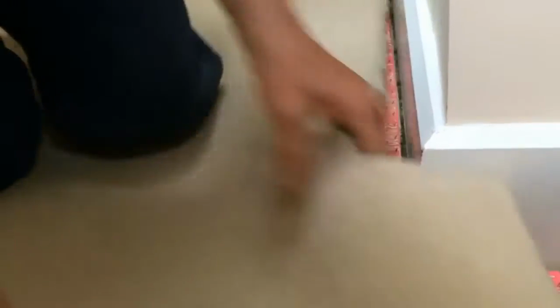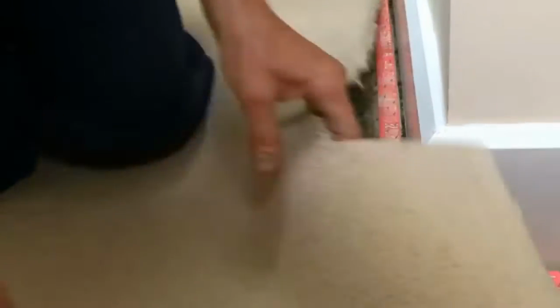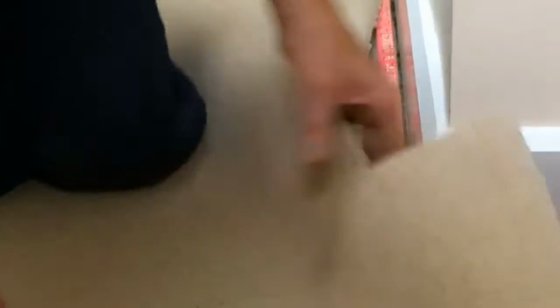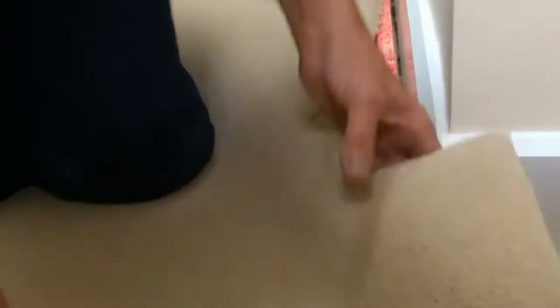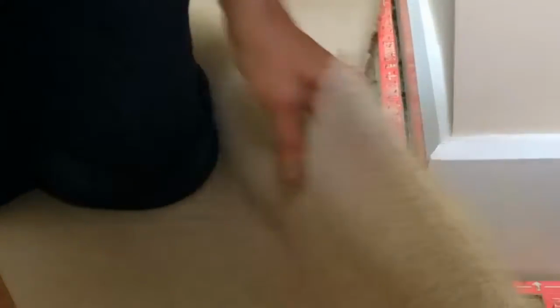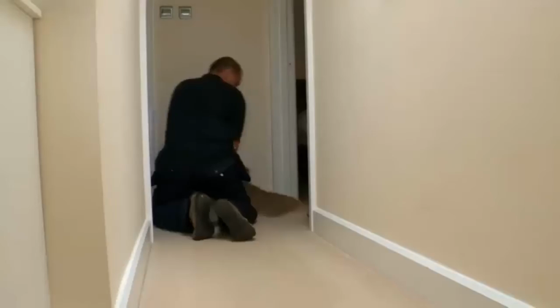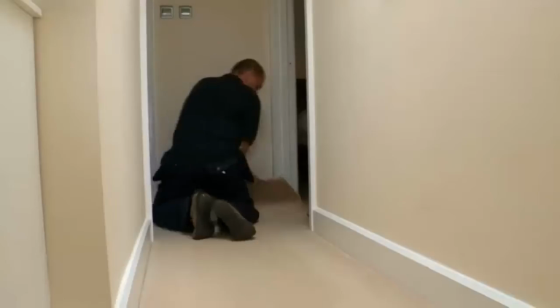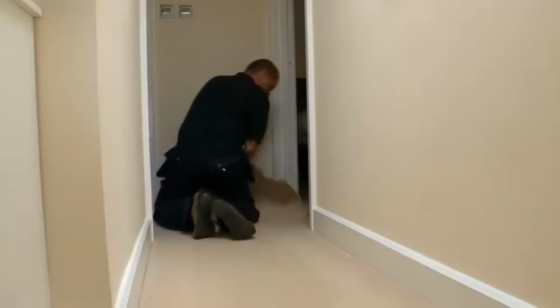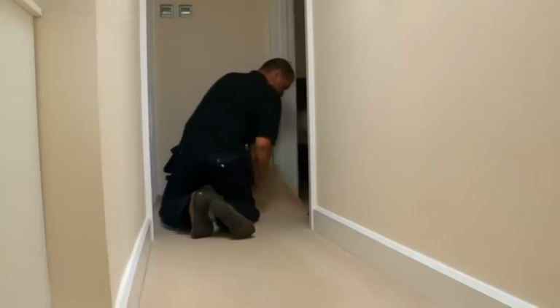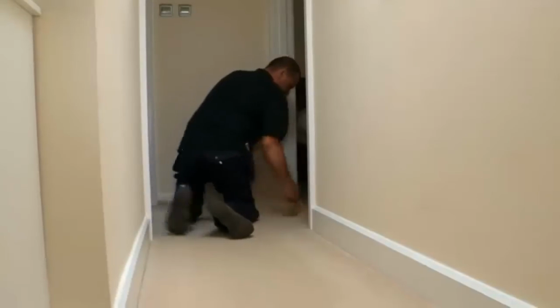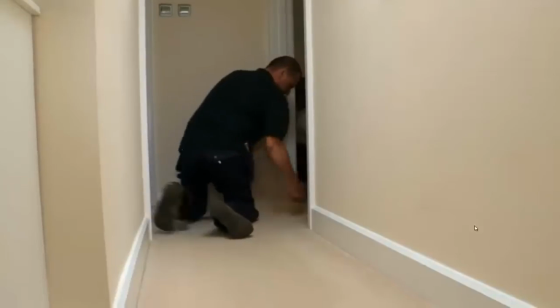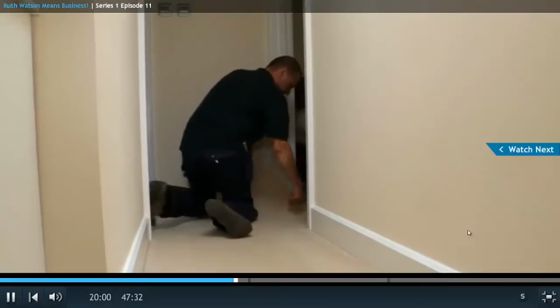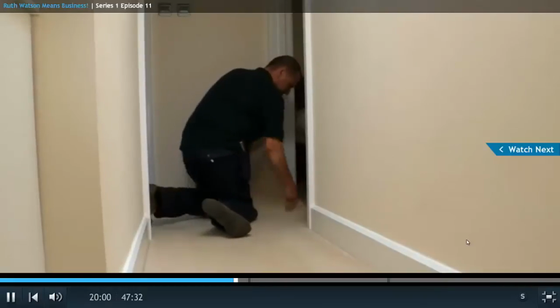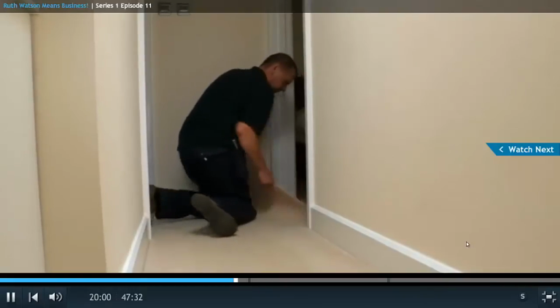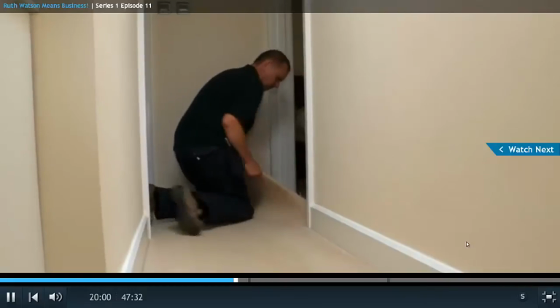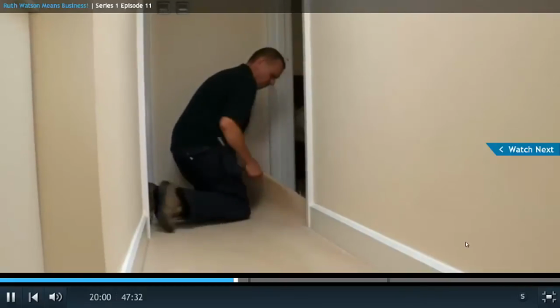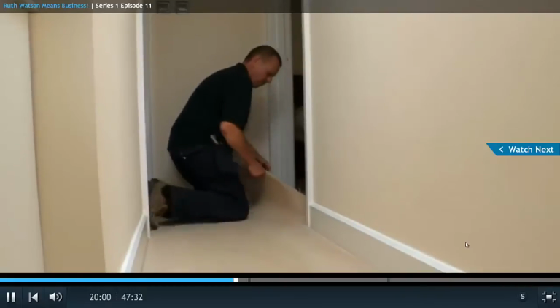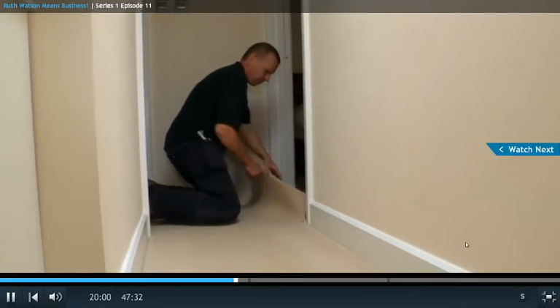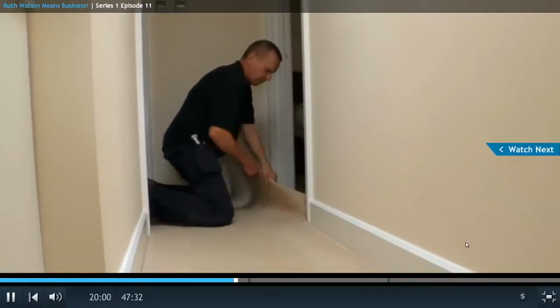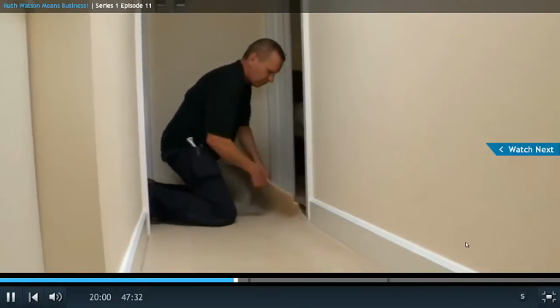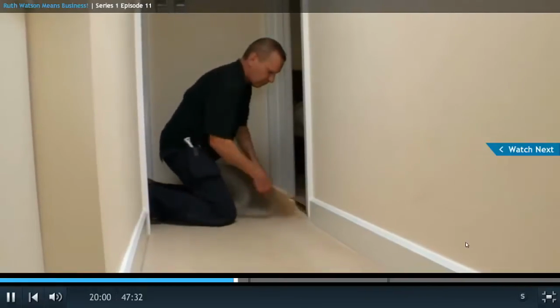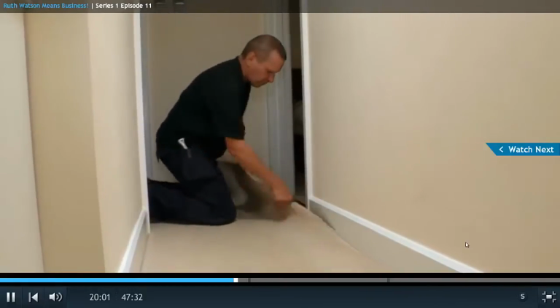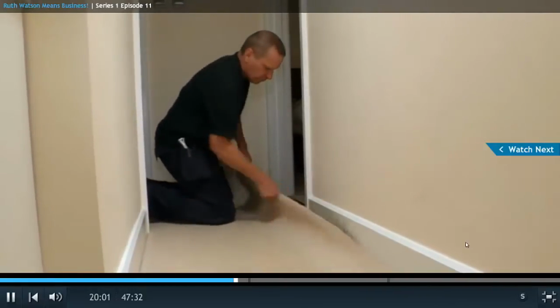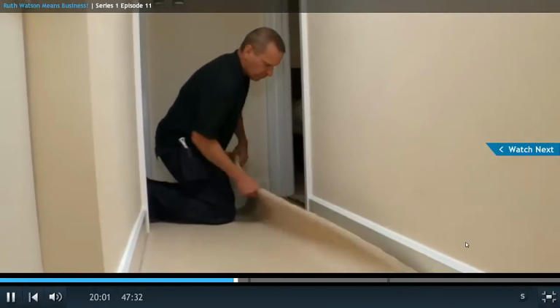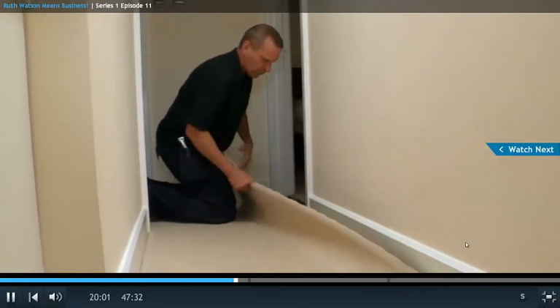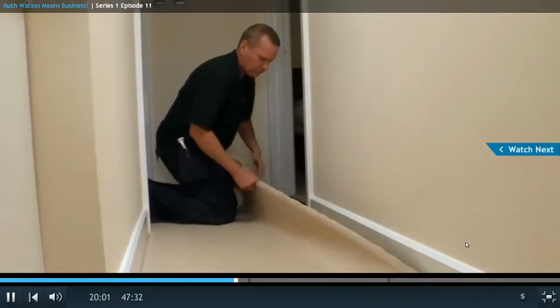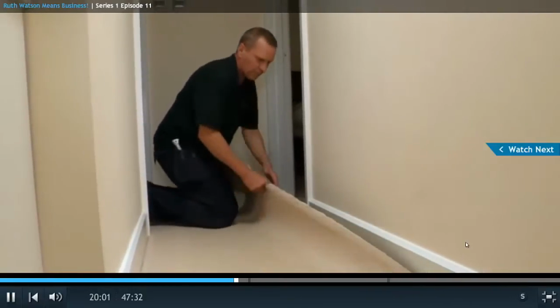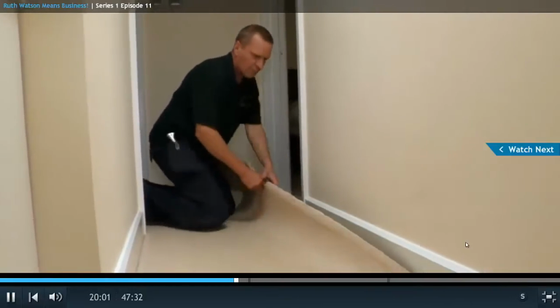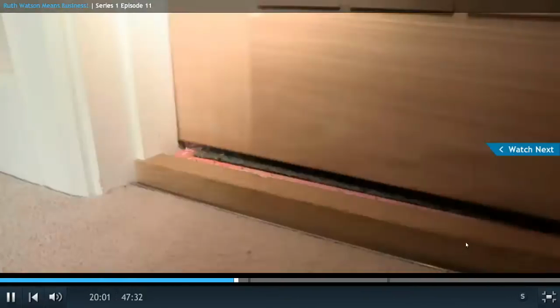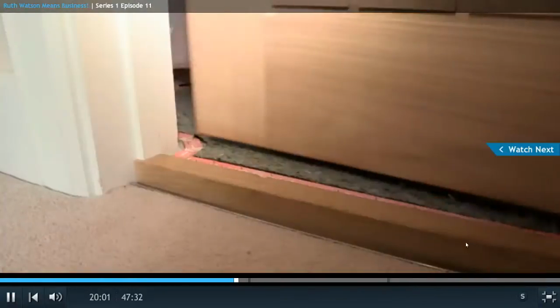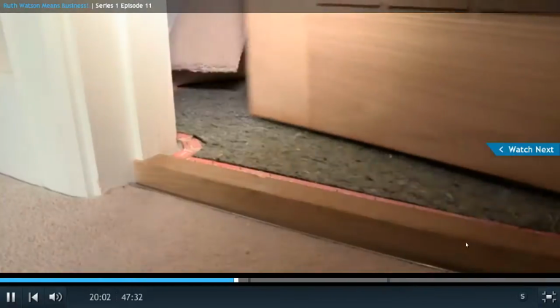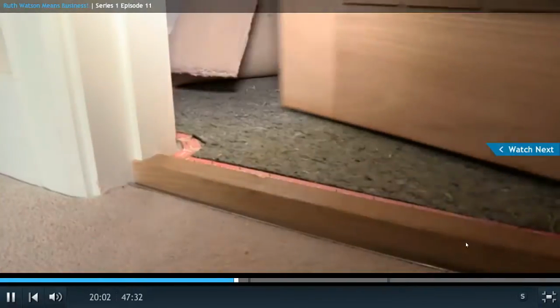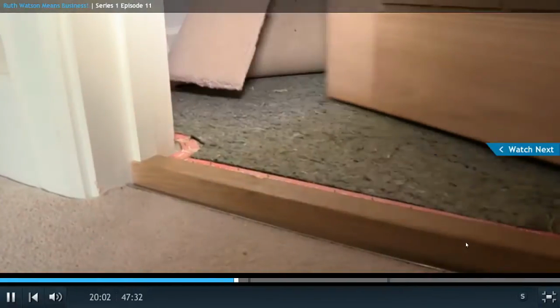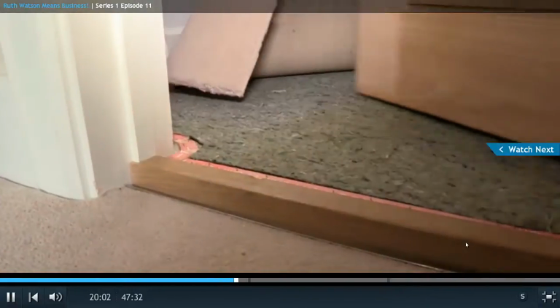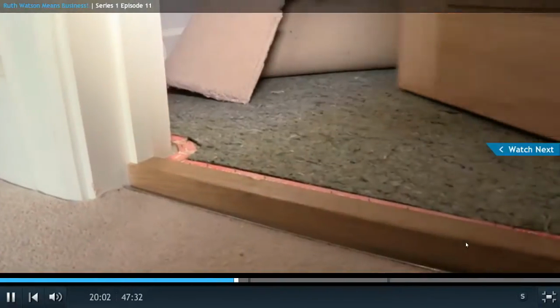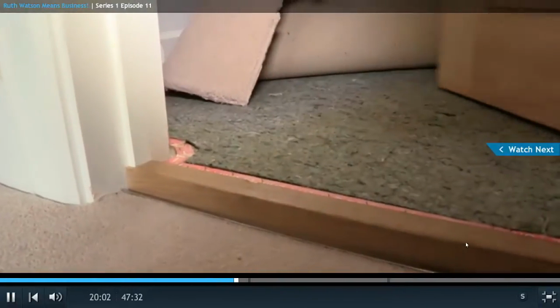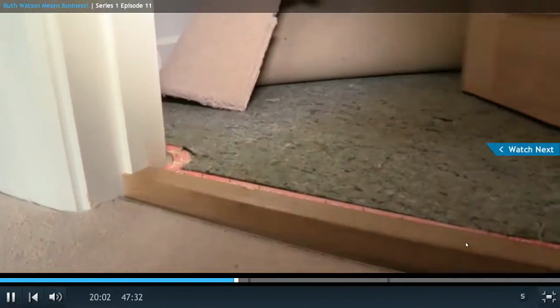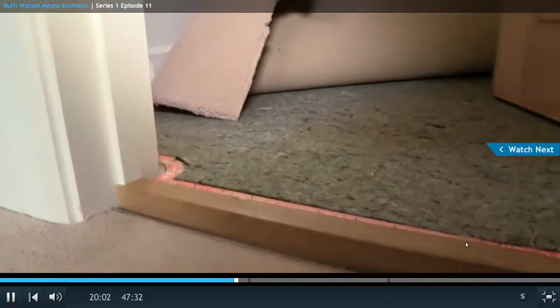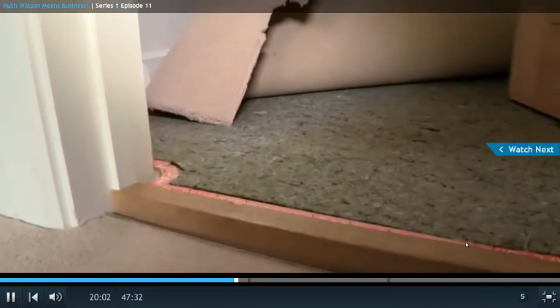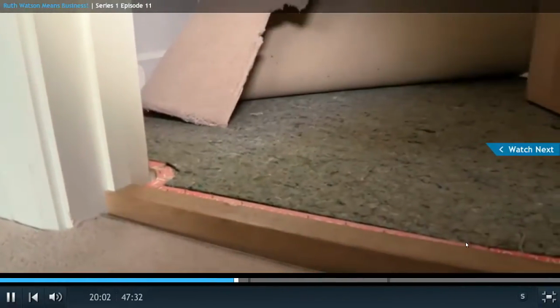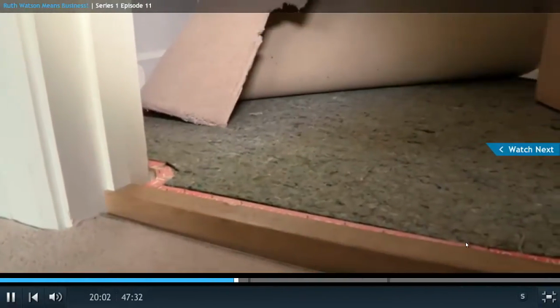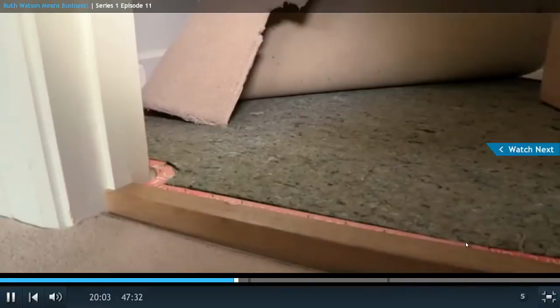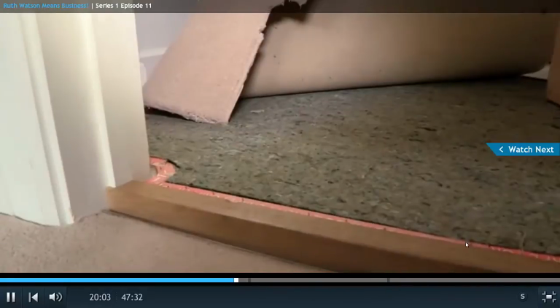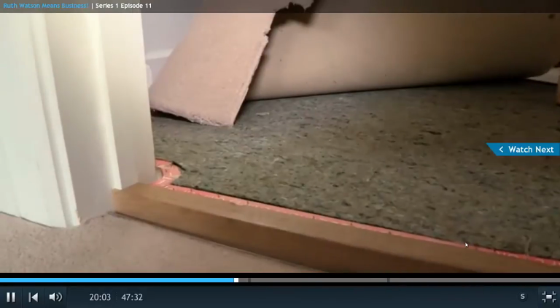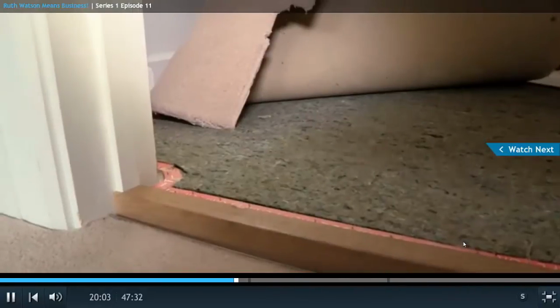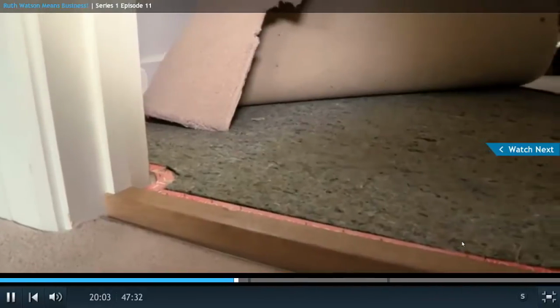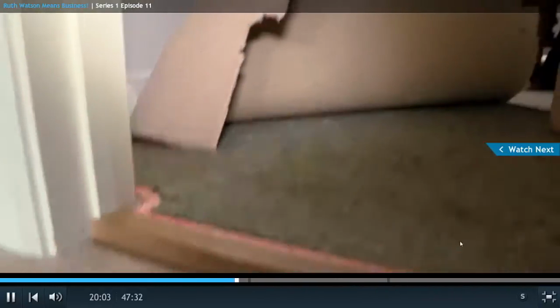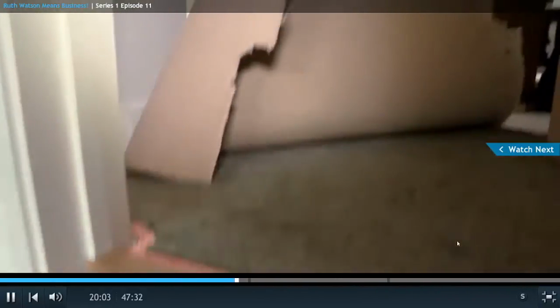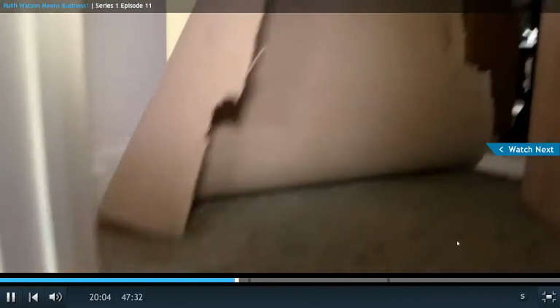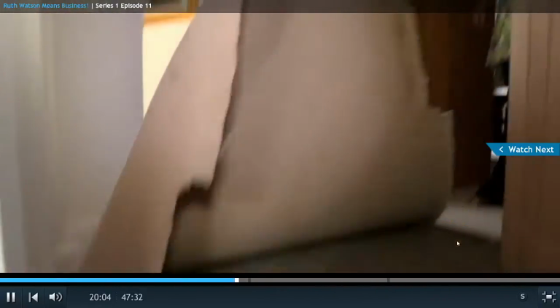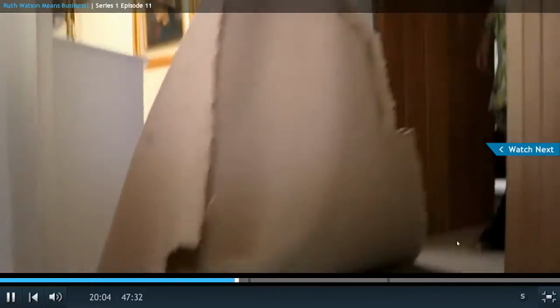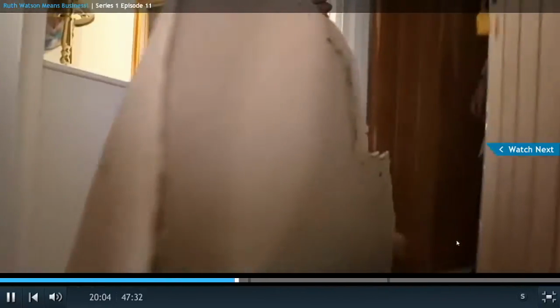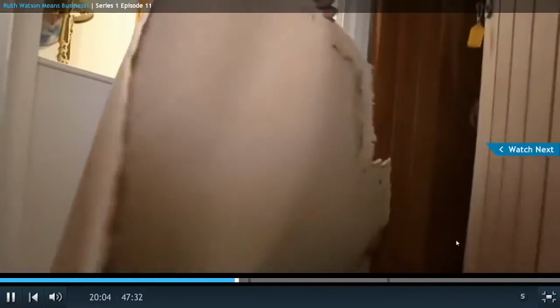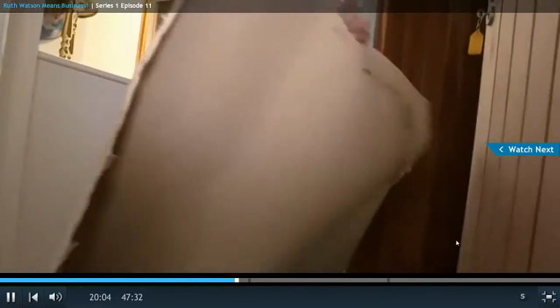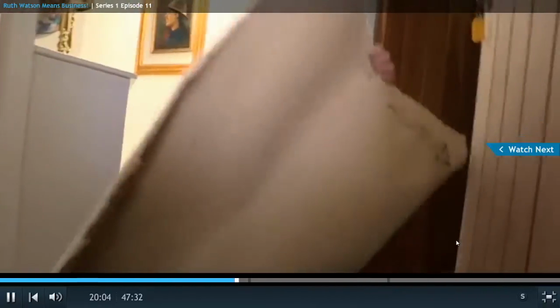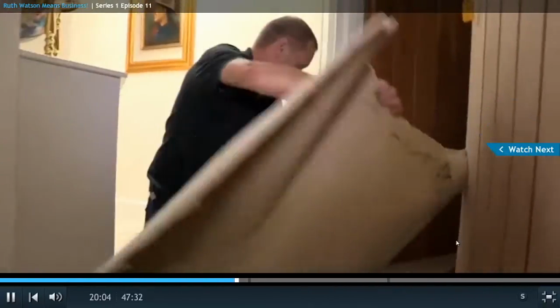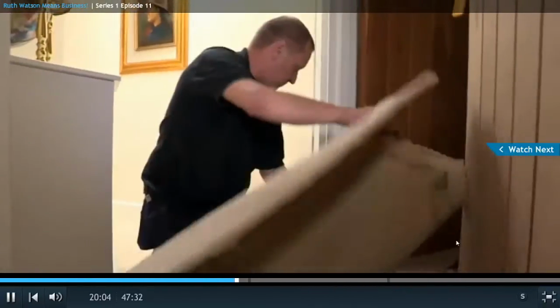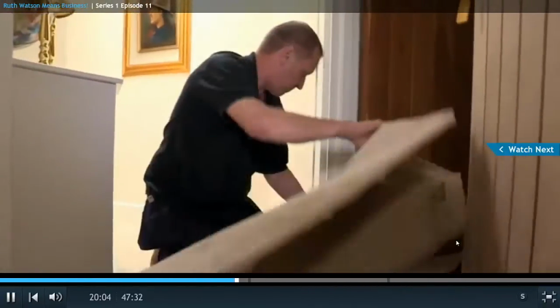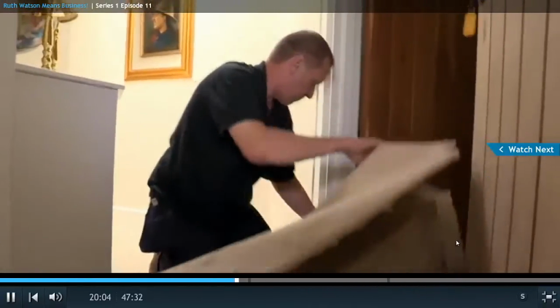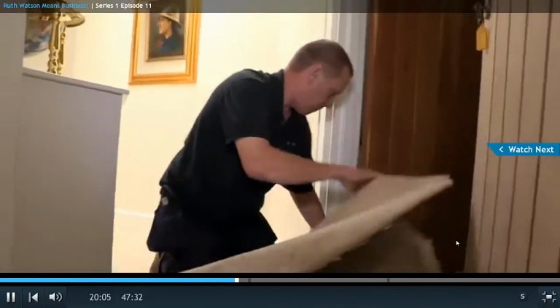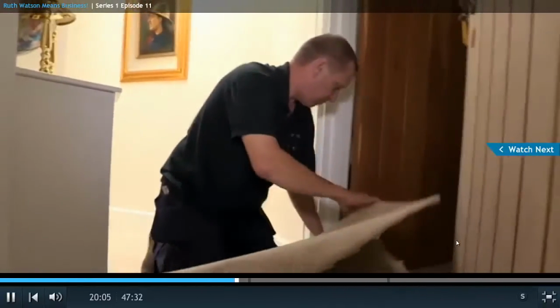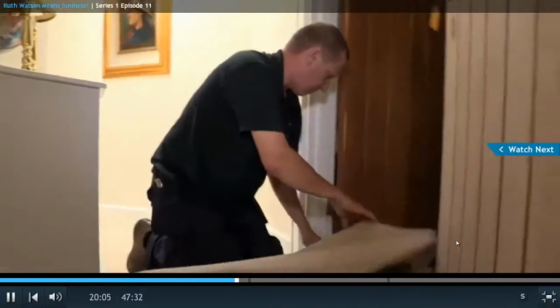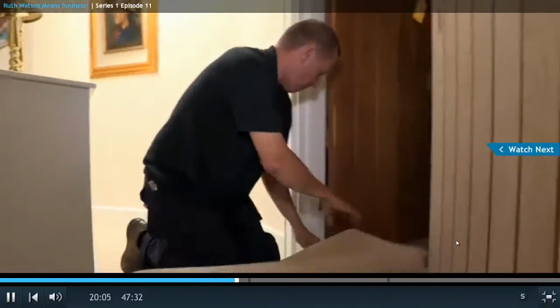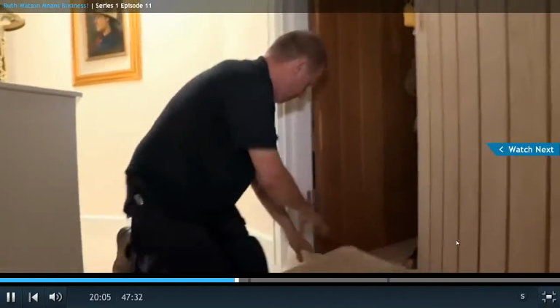Meanwhile, in the walnut suite — where reviewer Sue stayed — the stained carpet she complained about is being replaced.